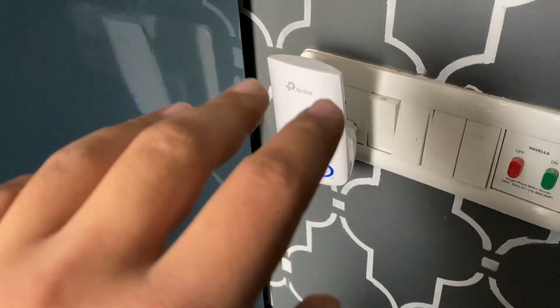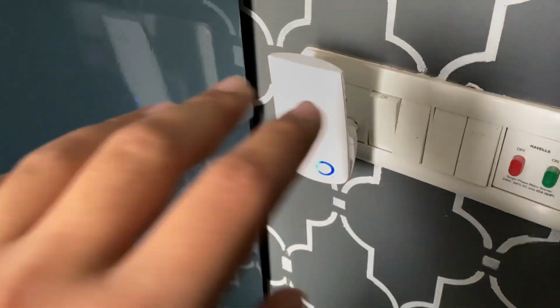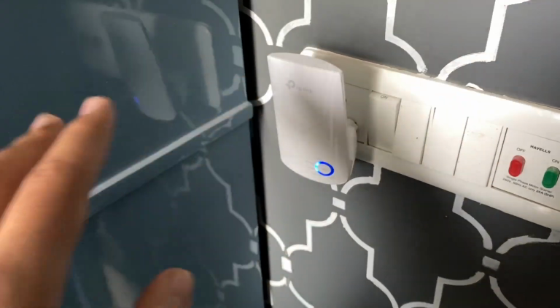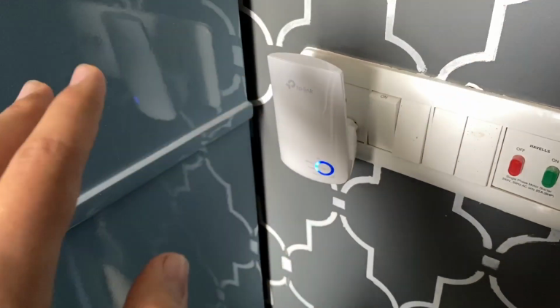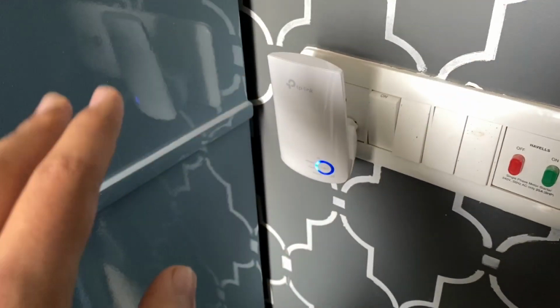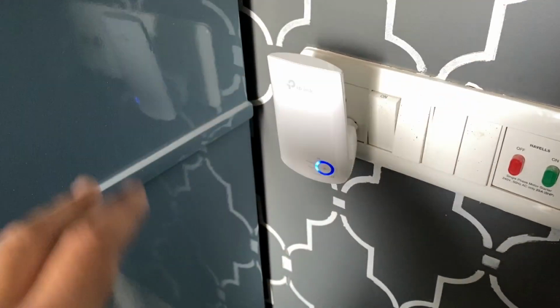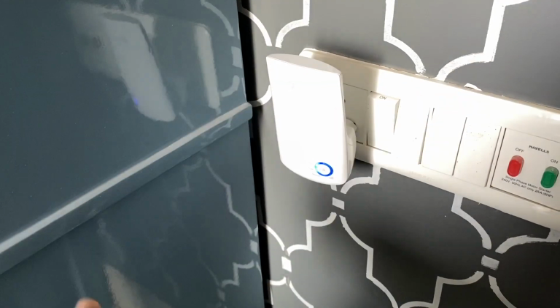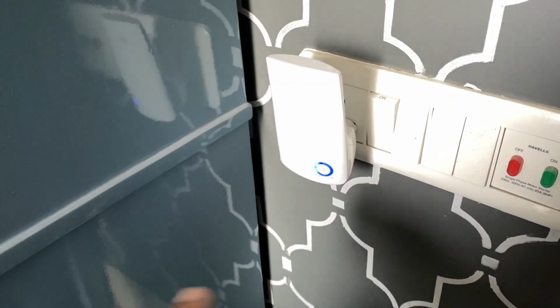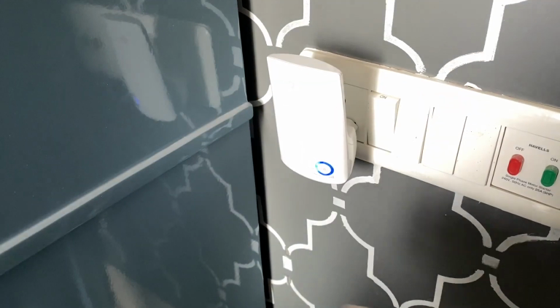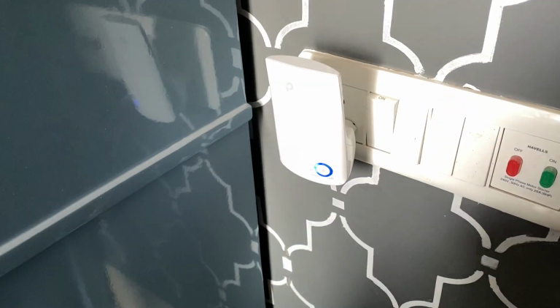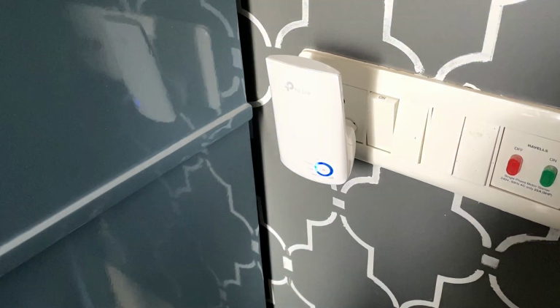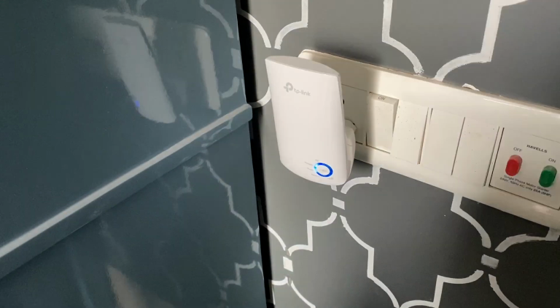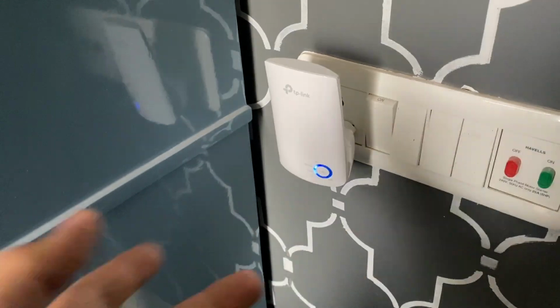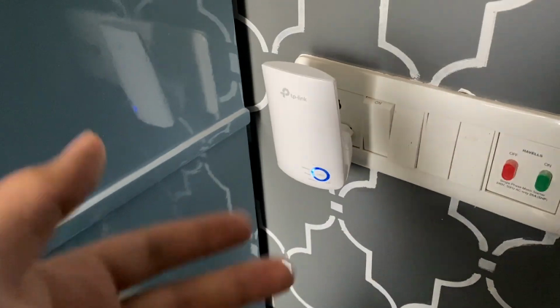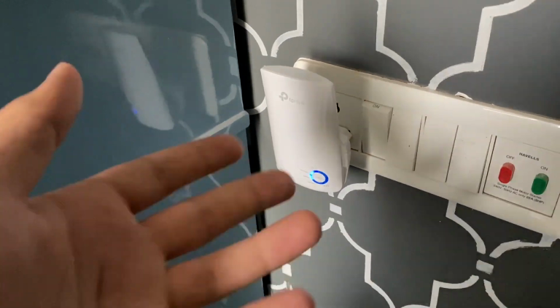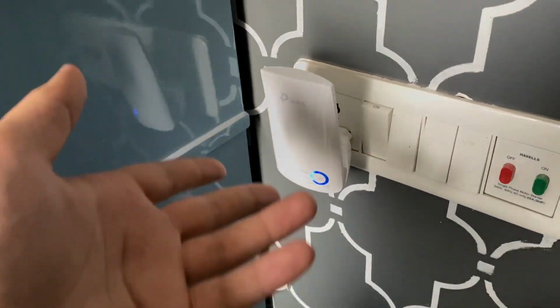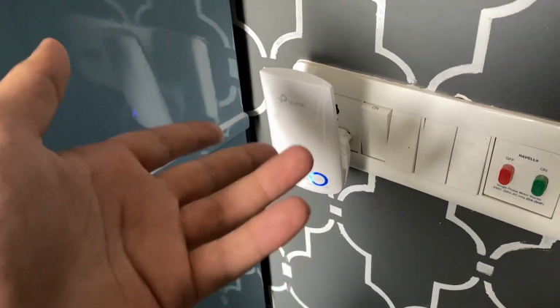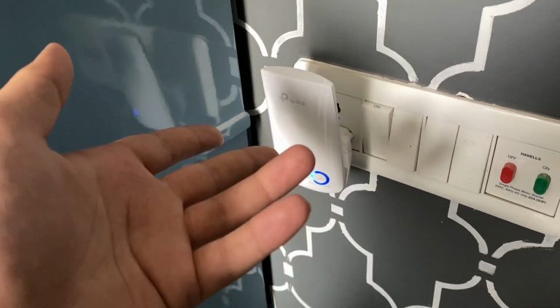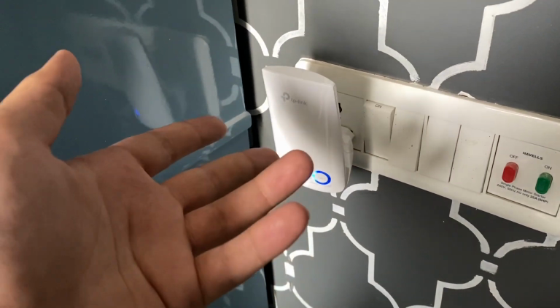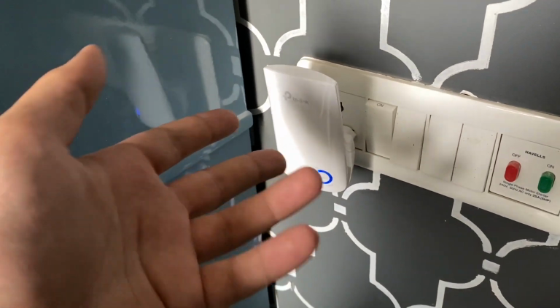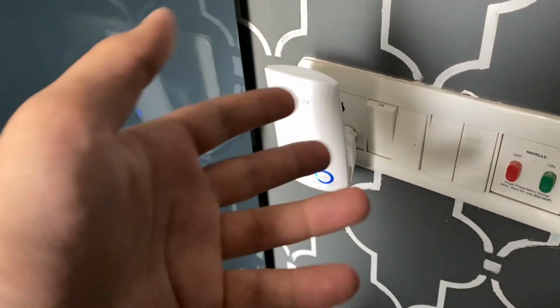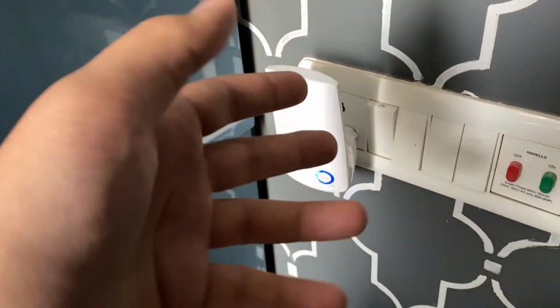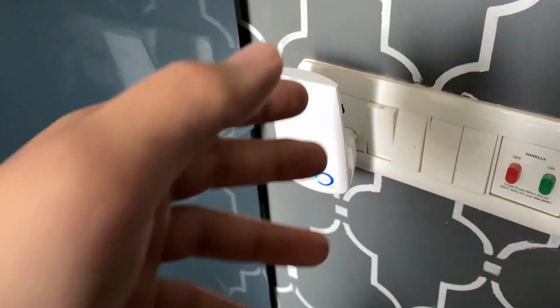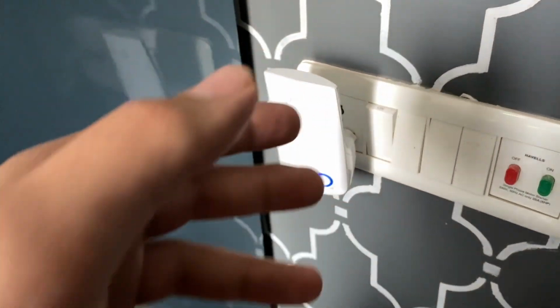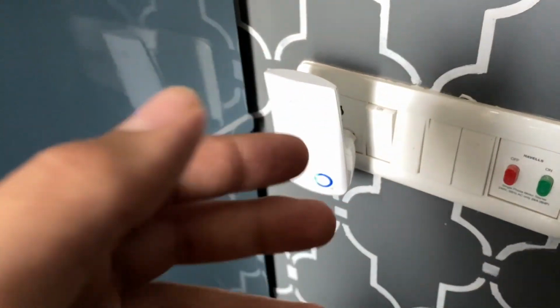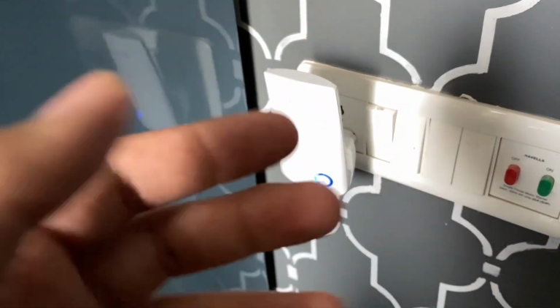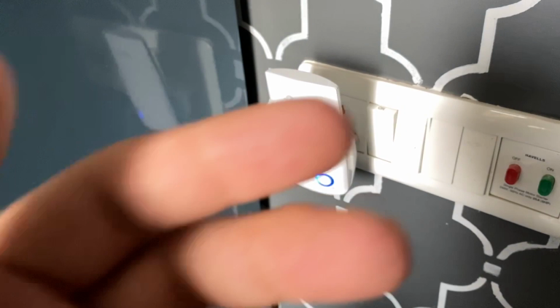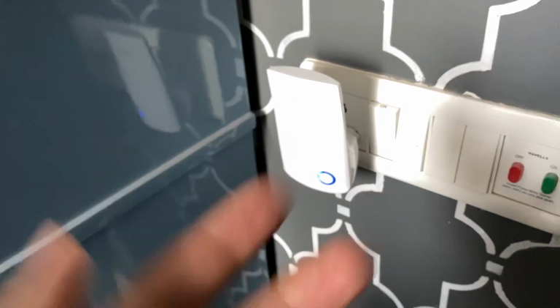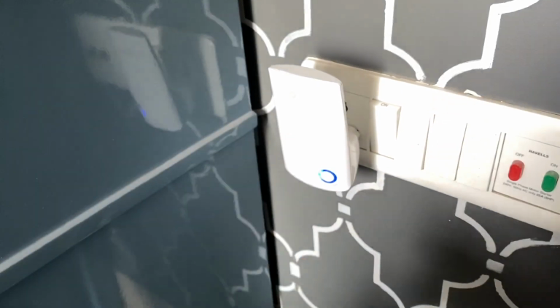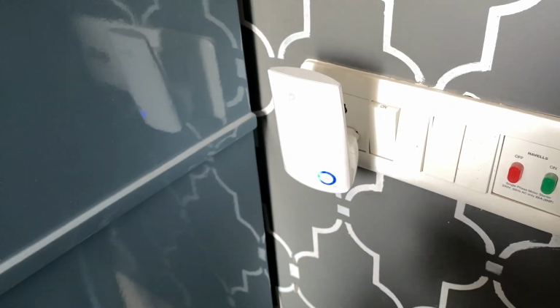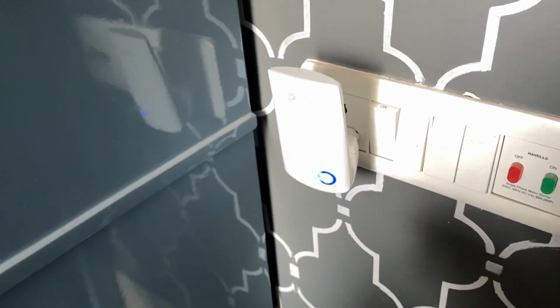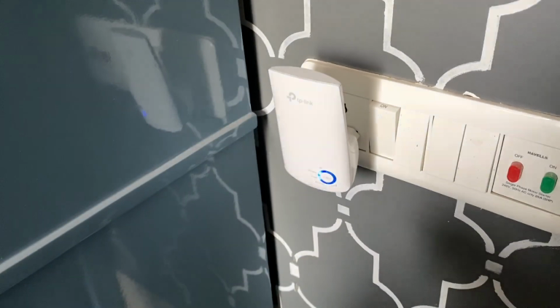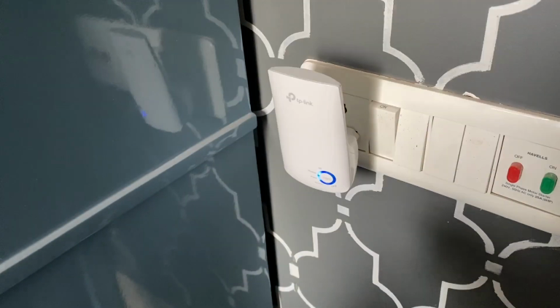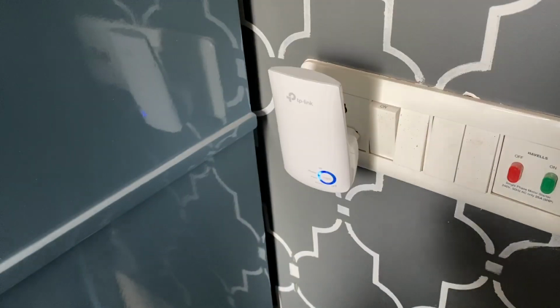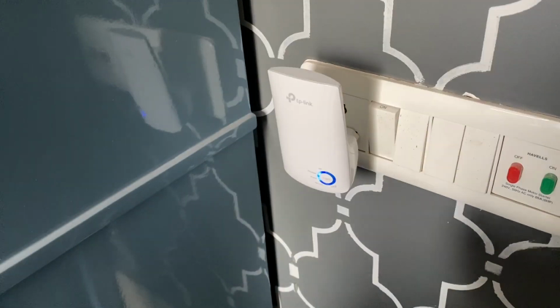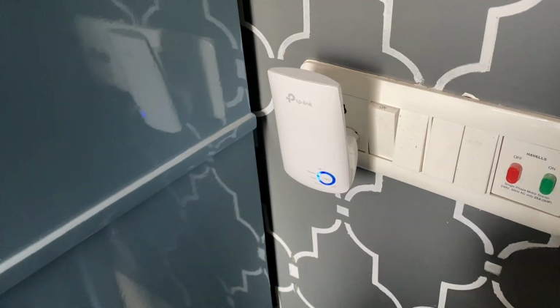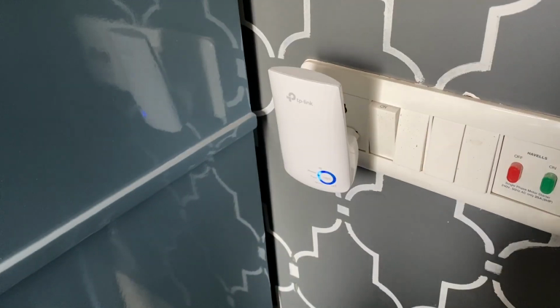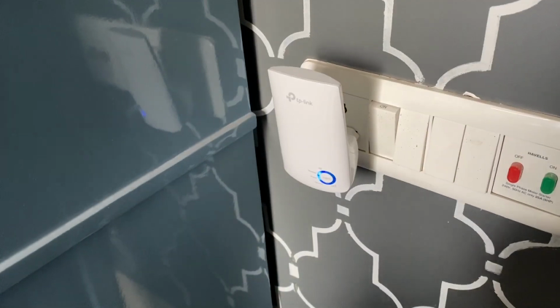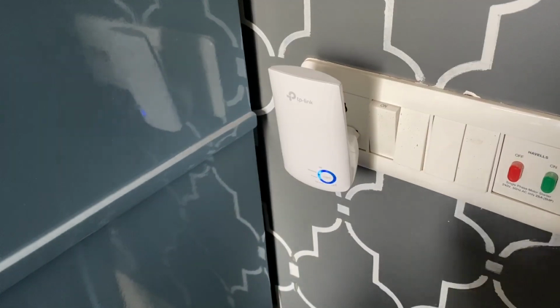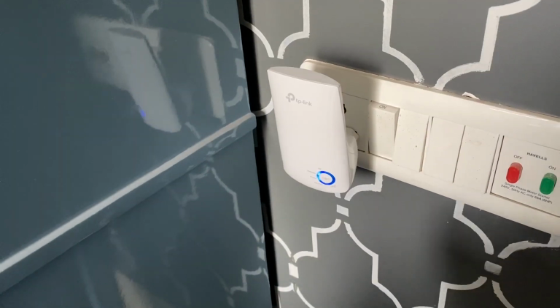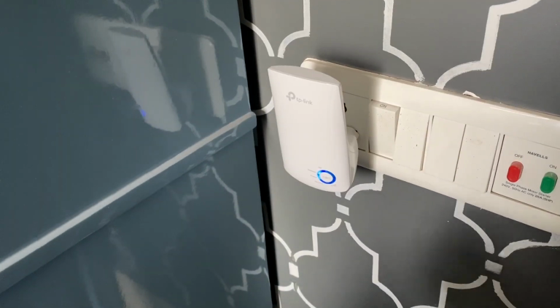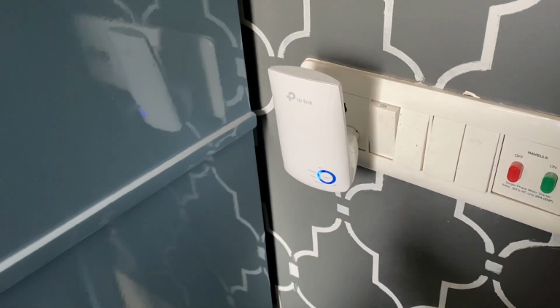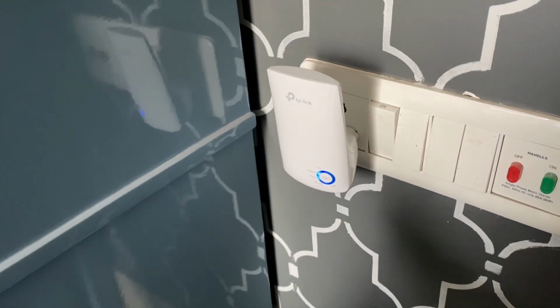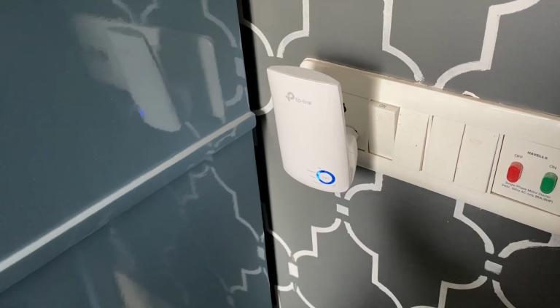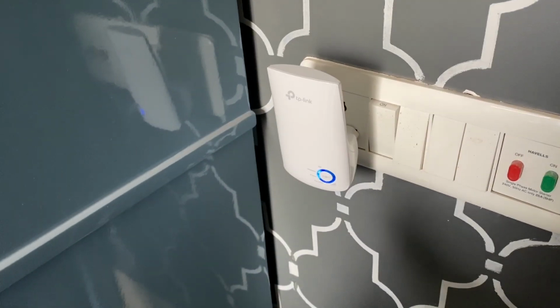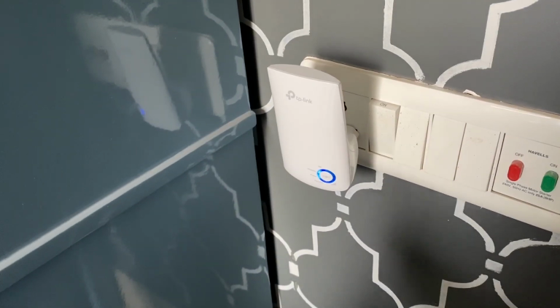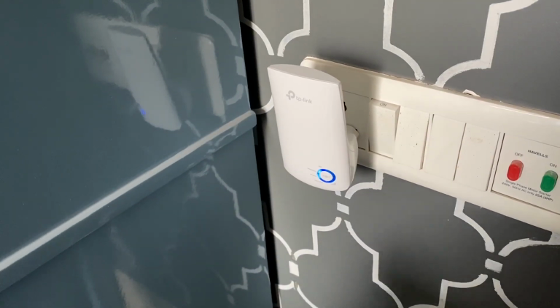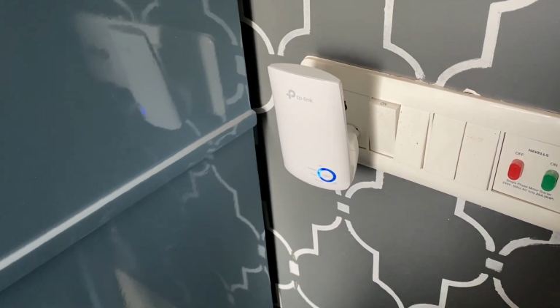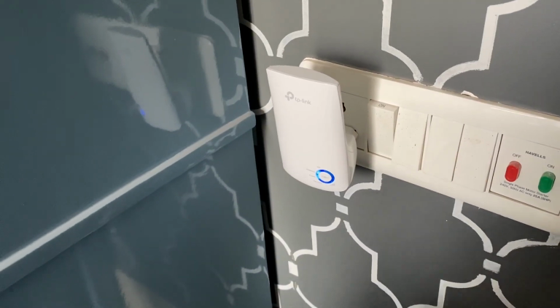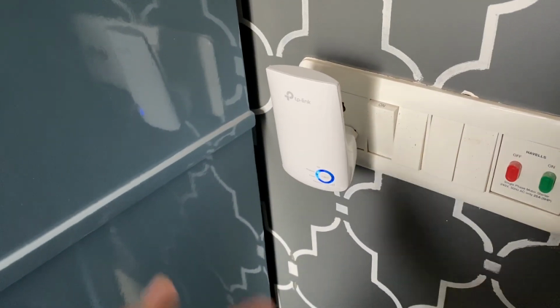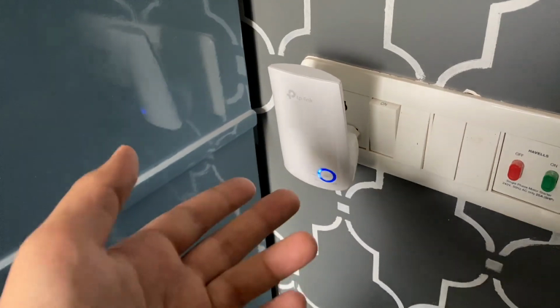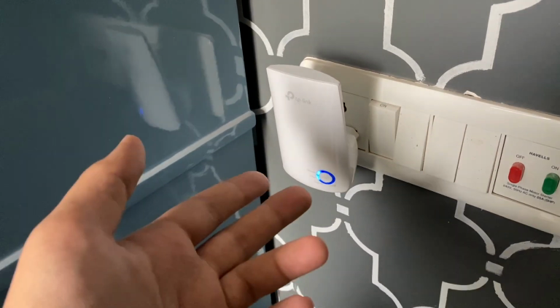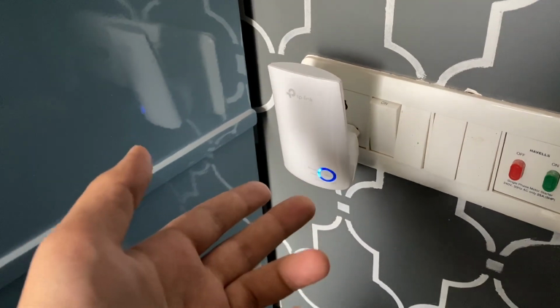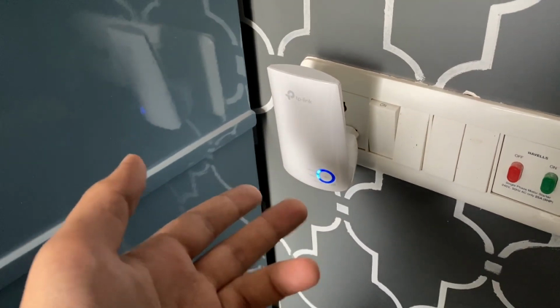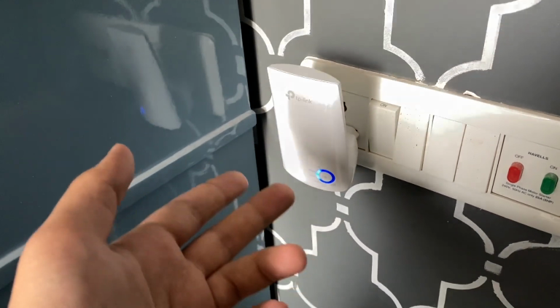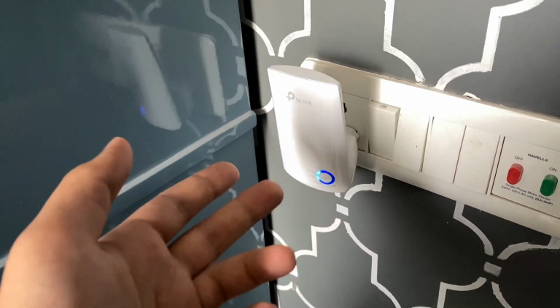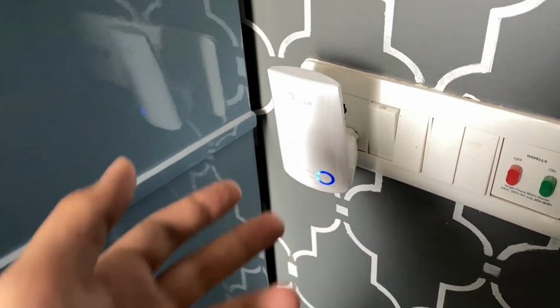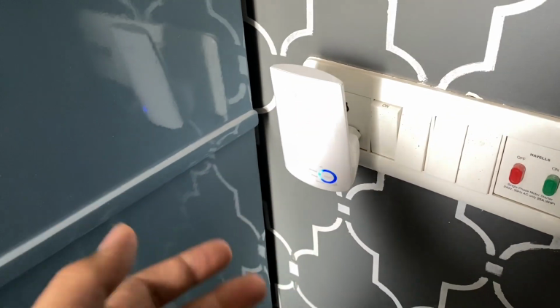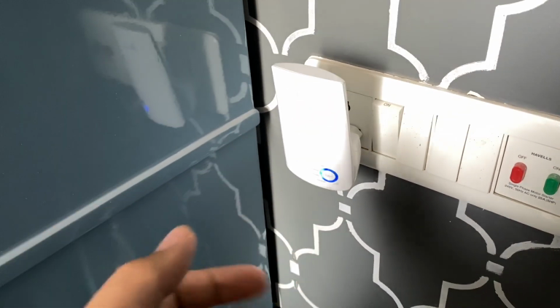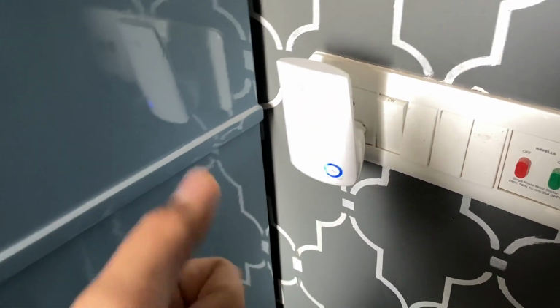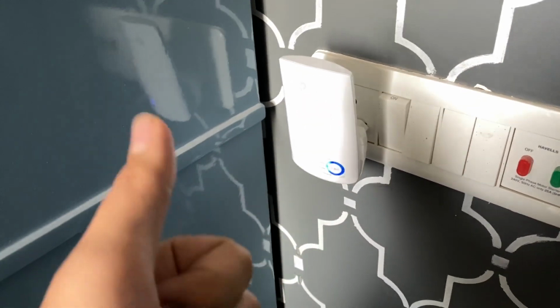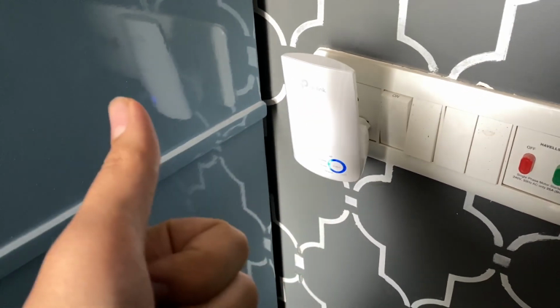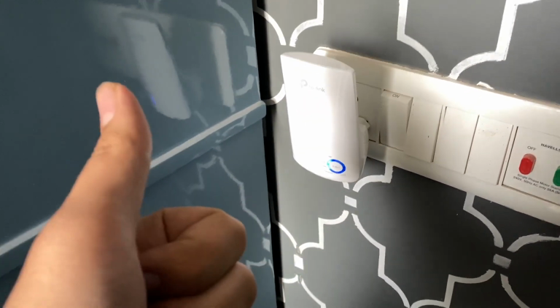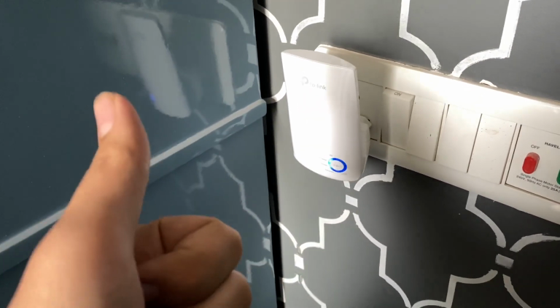It's gonna be better overall. It's a really nice product if you are having troubles with Wi-Fi — you can go ahead and get this one. It's pretty good.